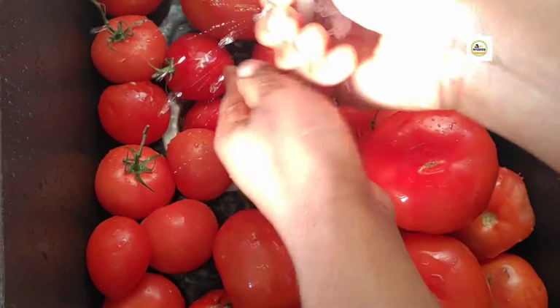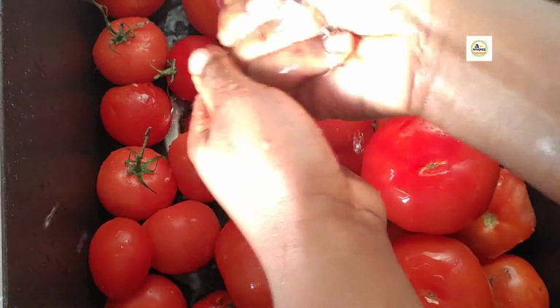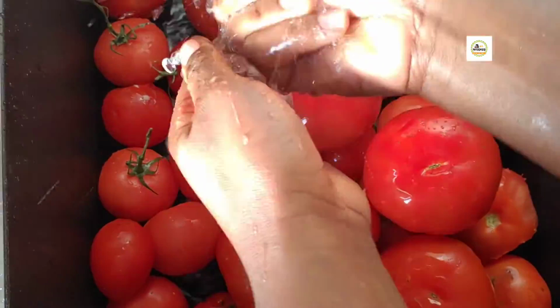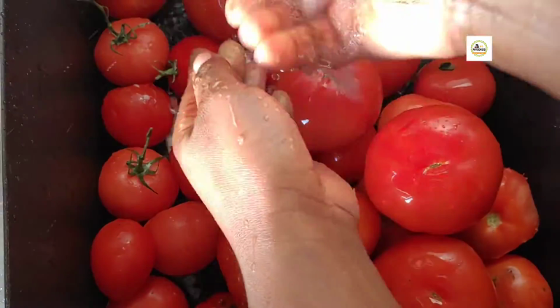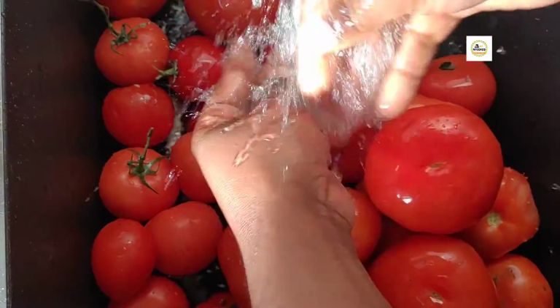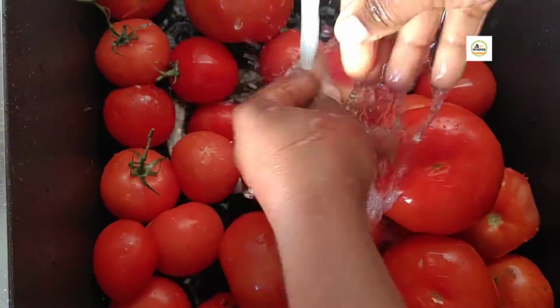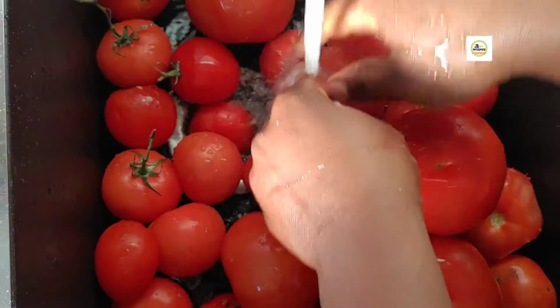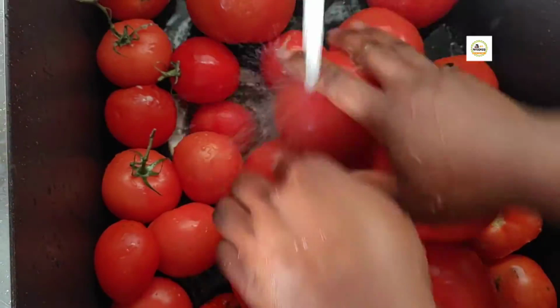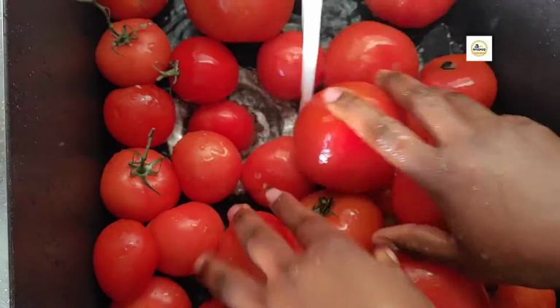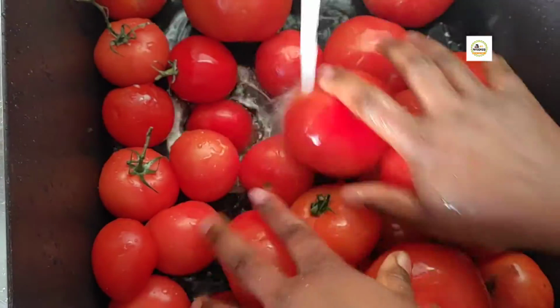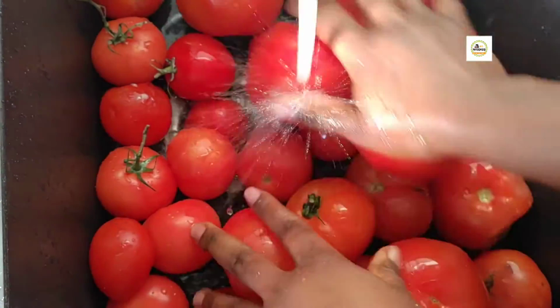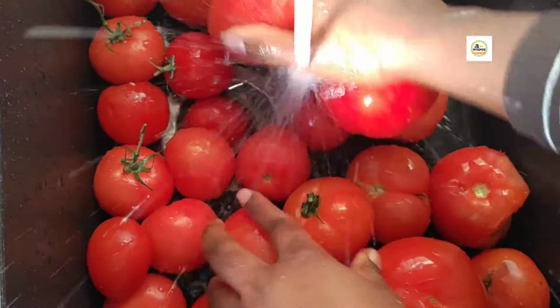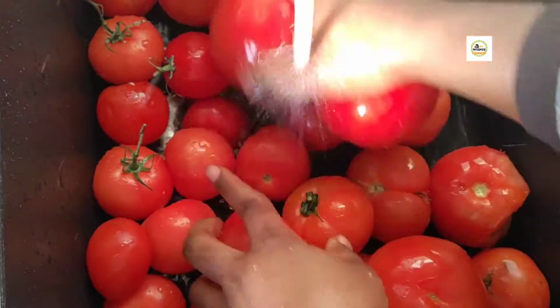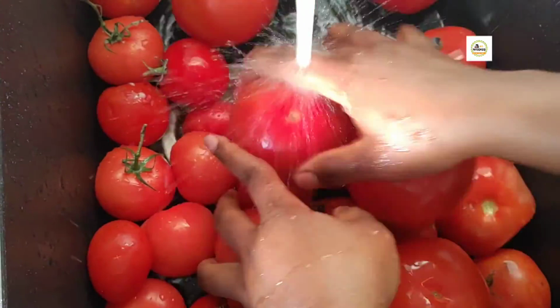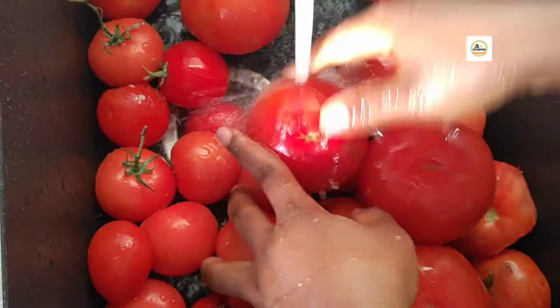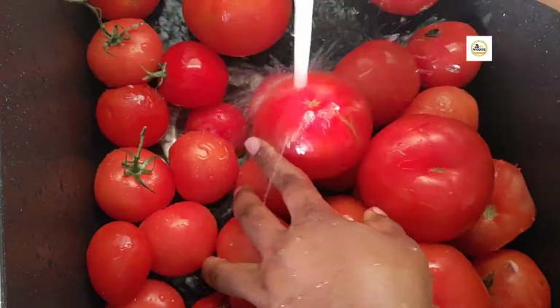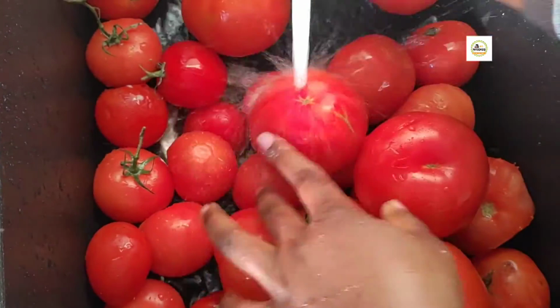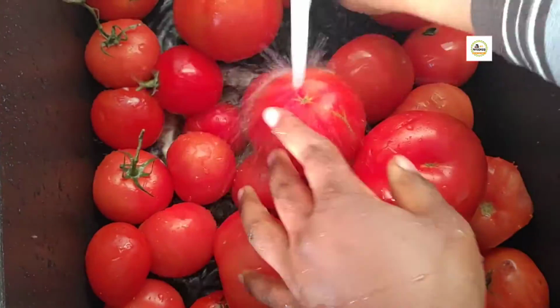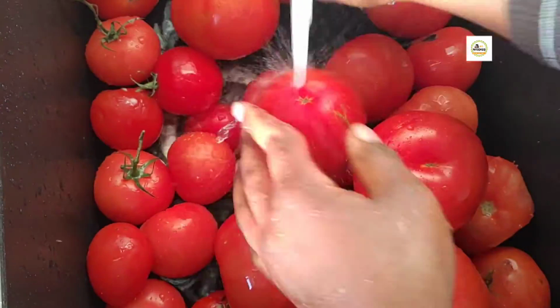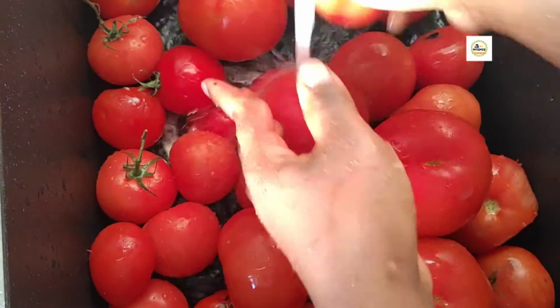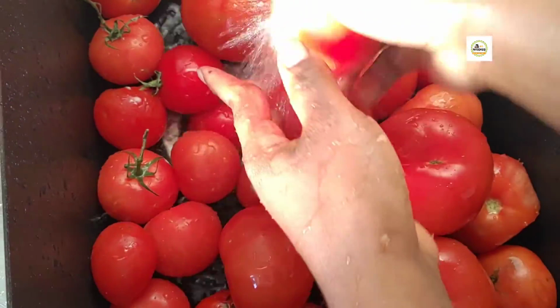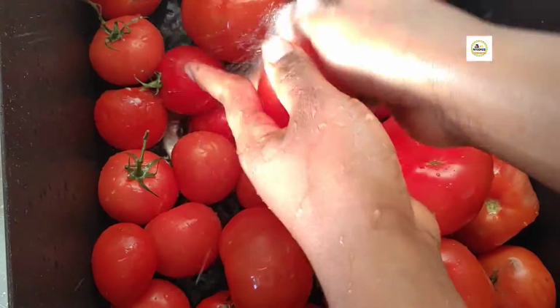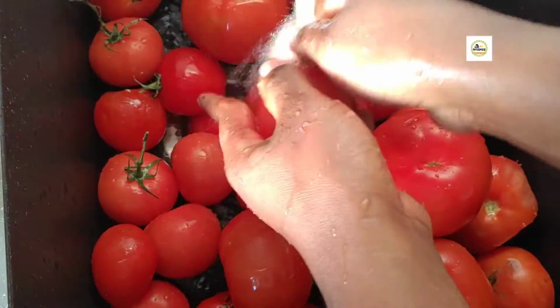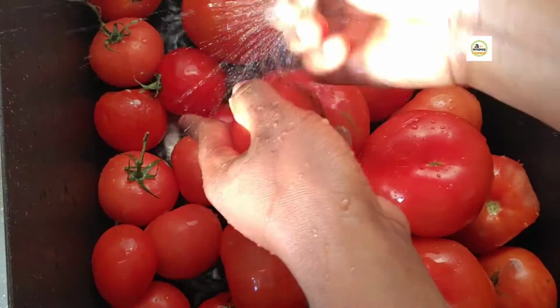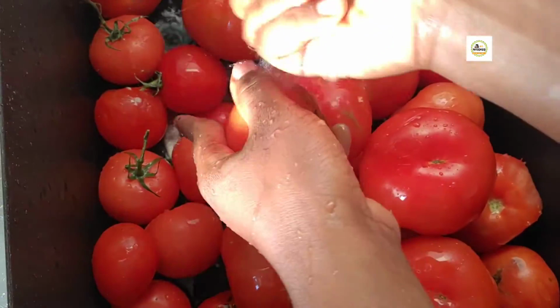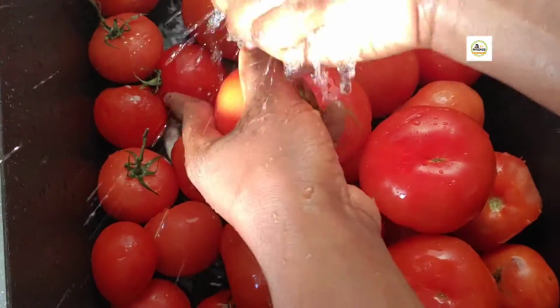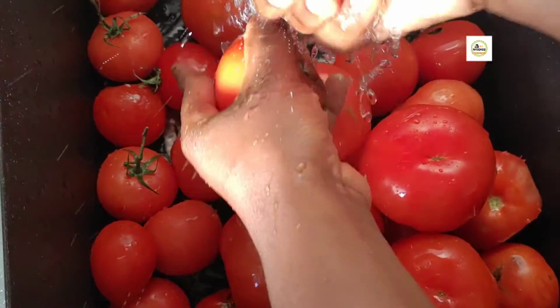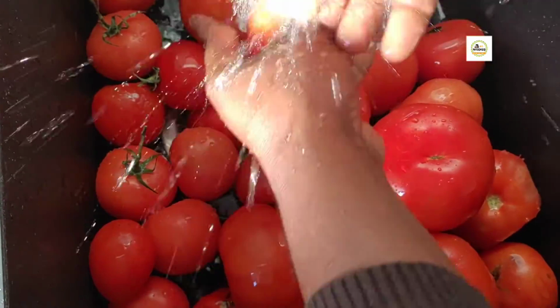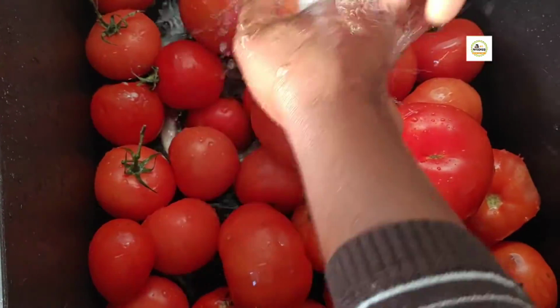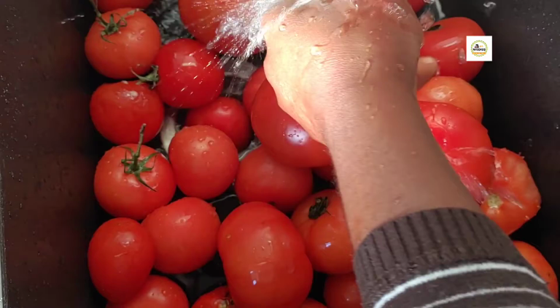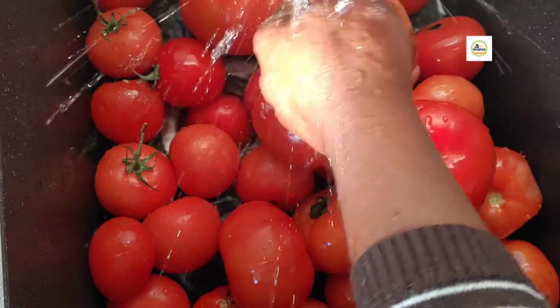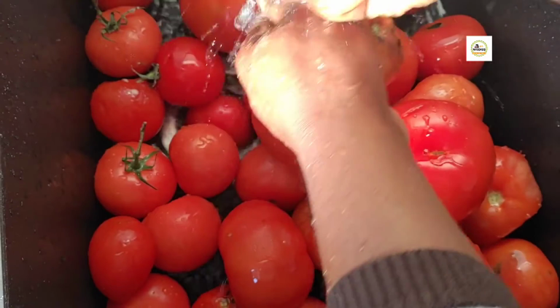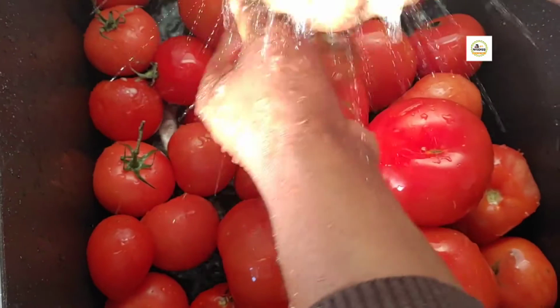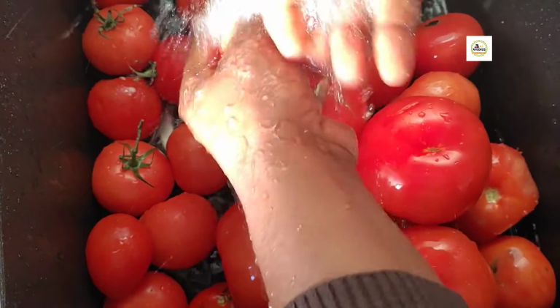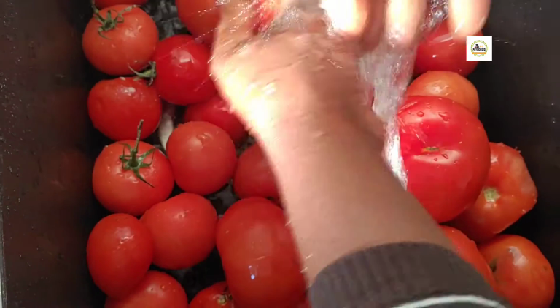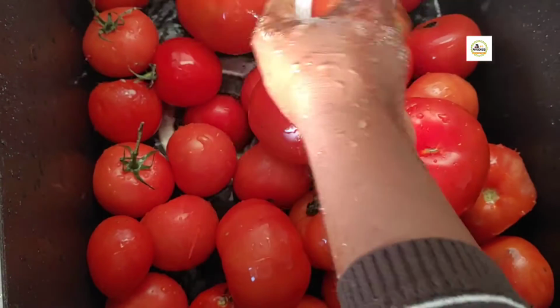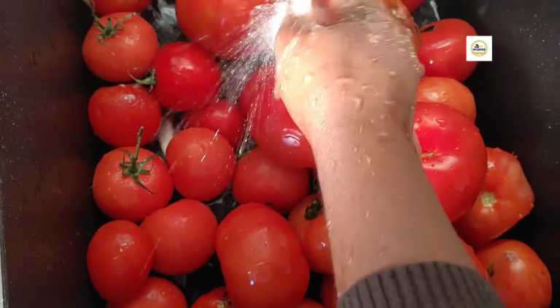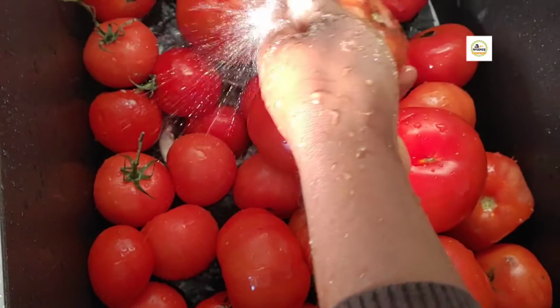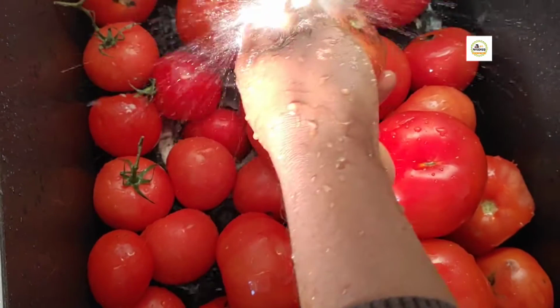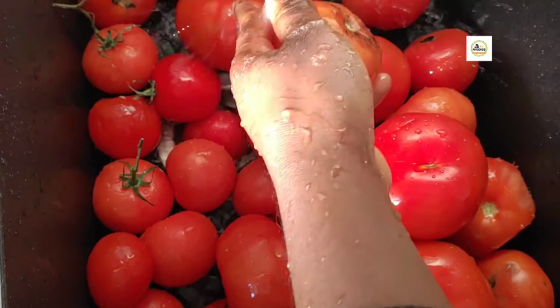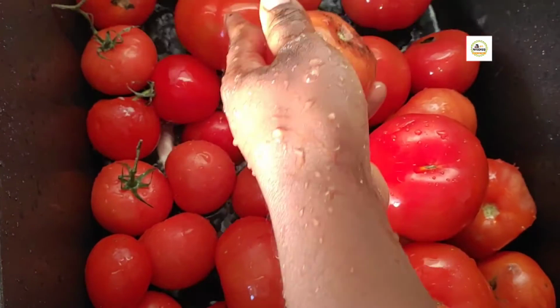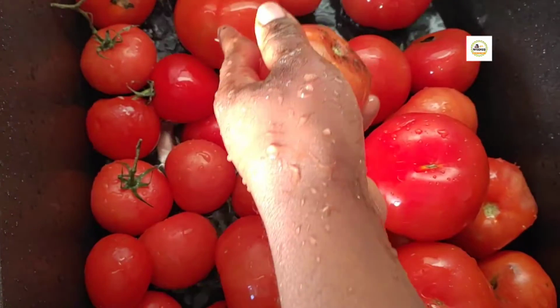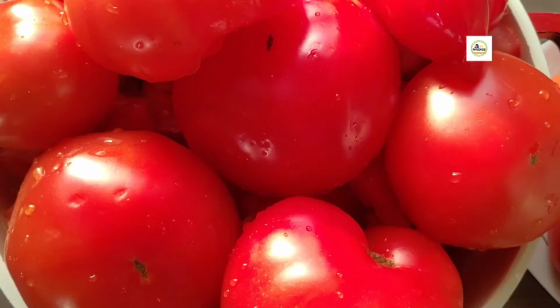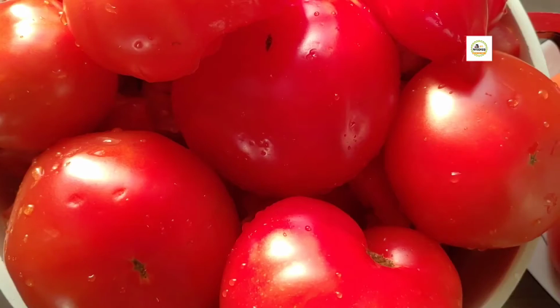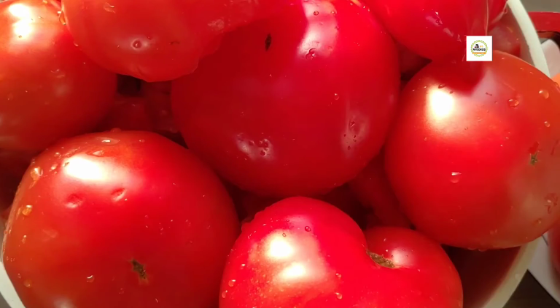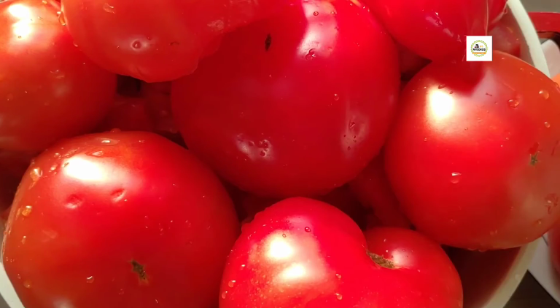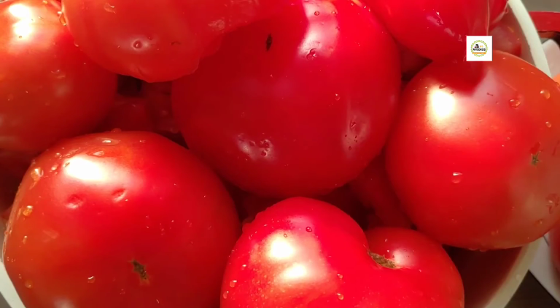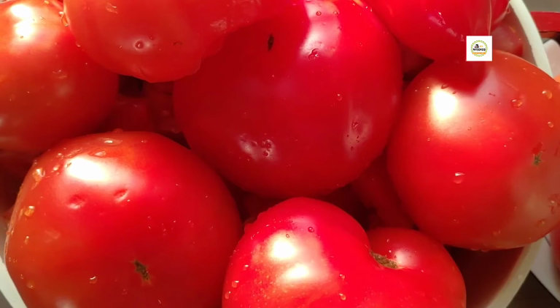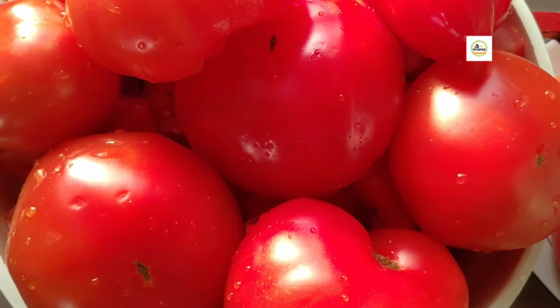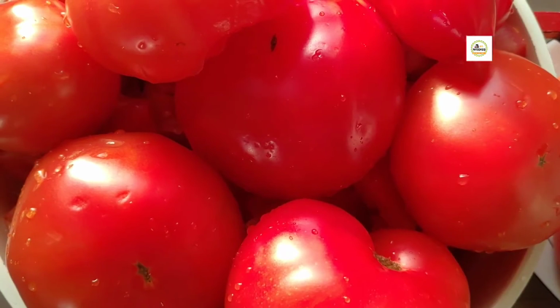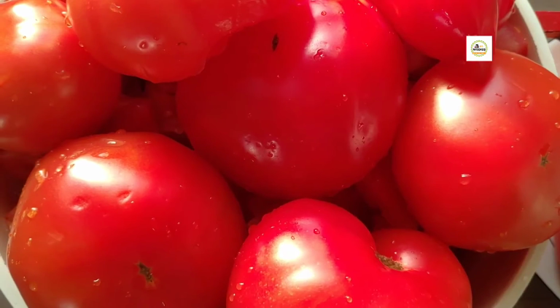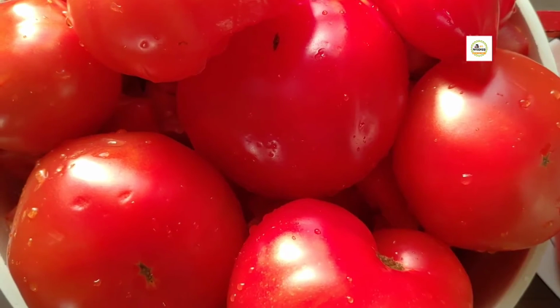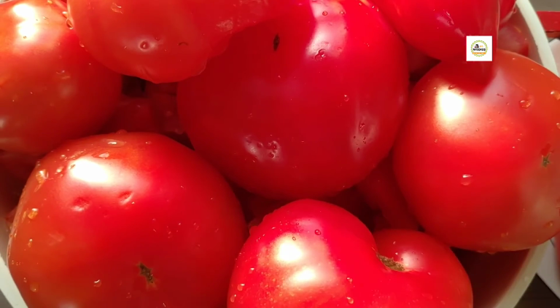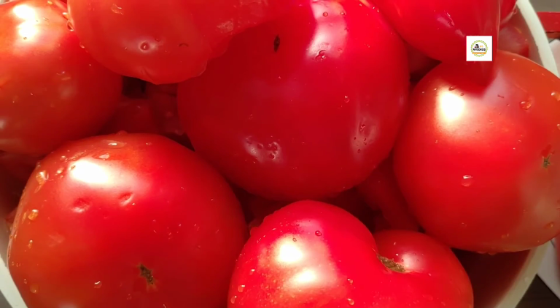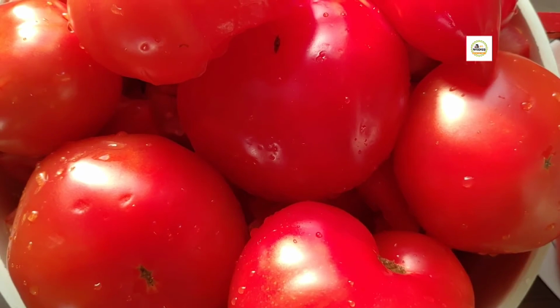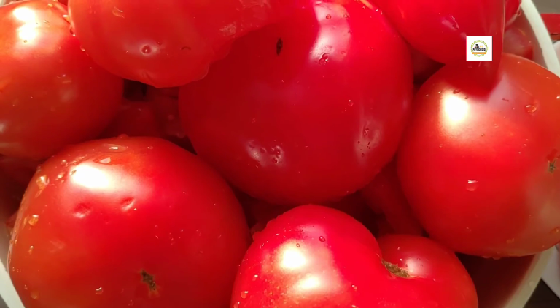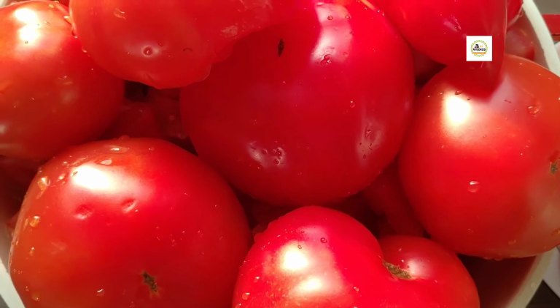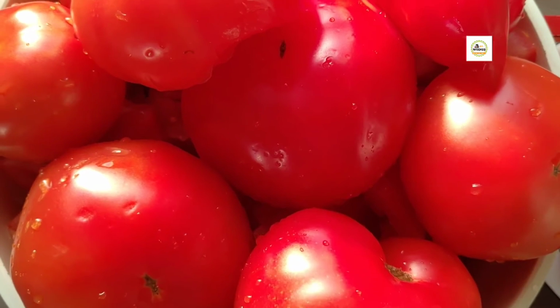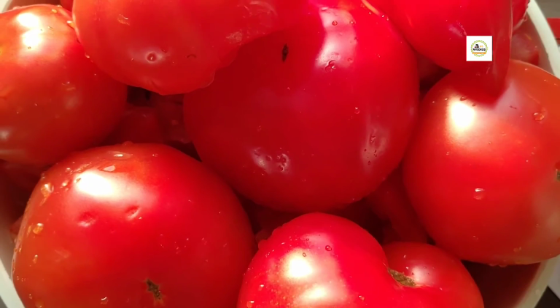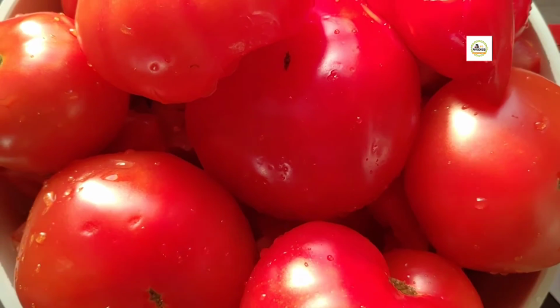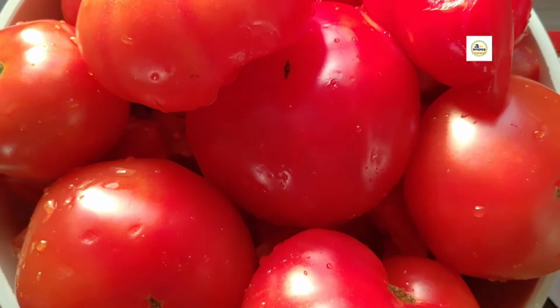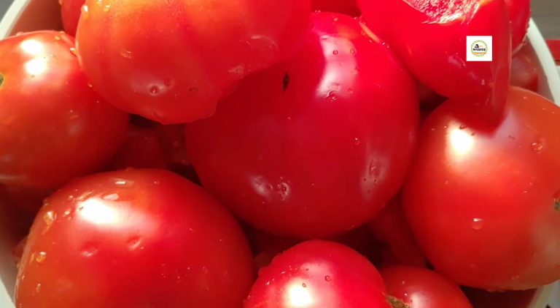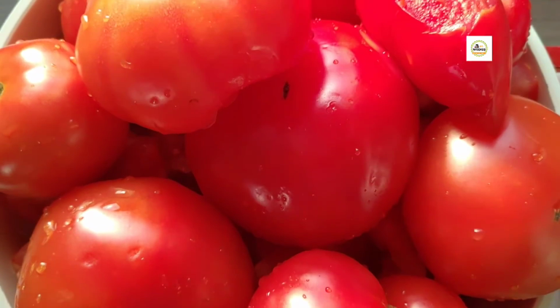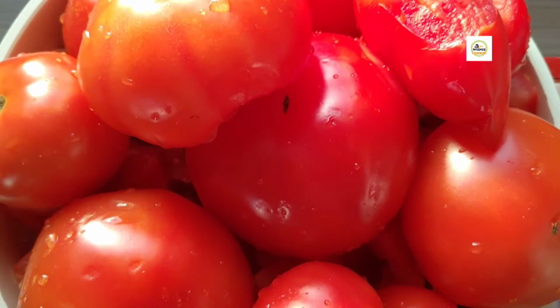So the first thing I'm going to be doing is I have to wash my tomatoes thoroughly to make sure they are really clean before I cut them.